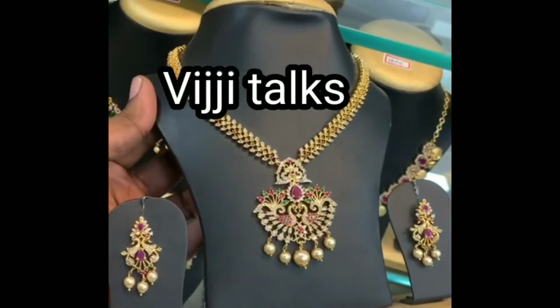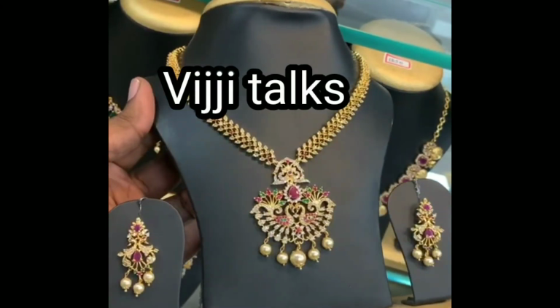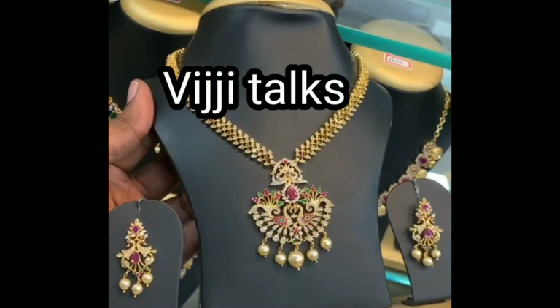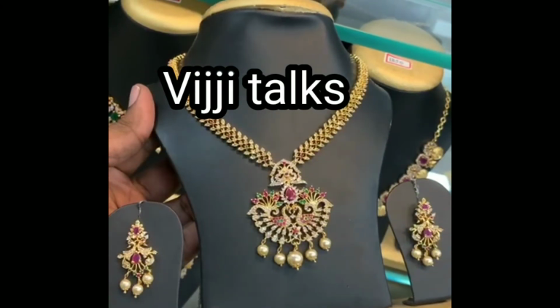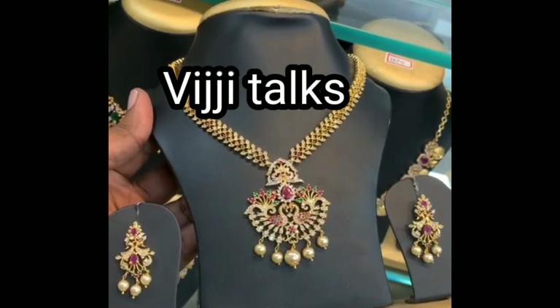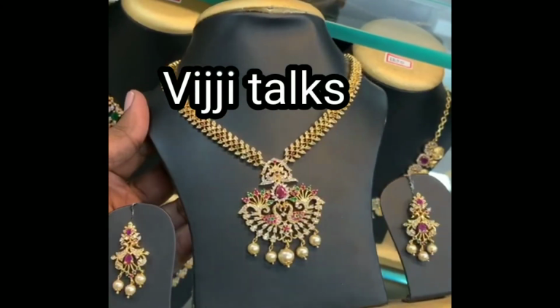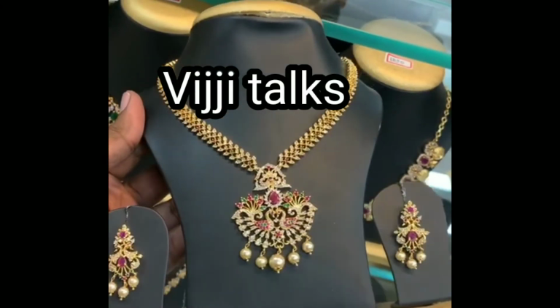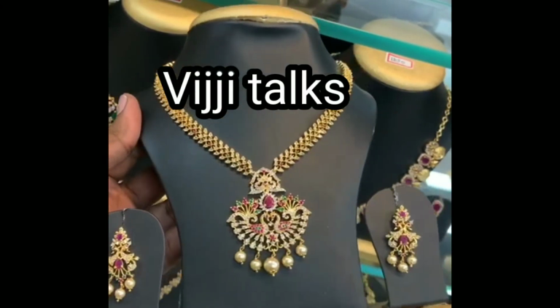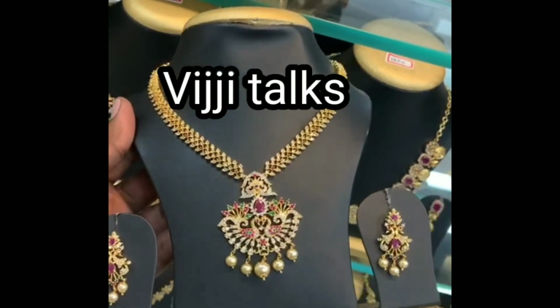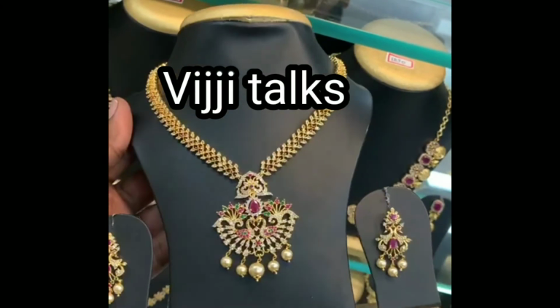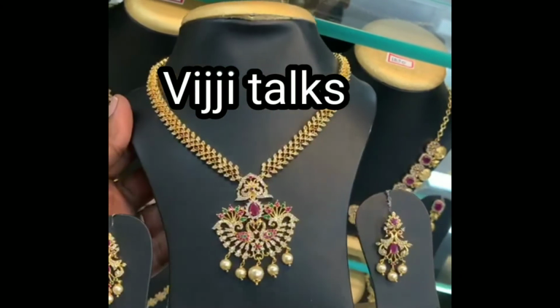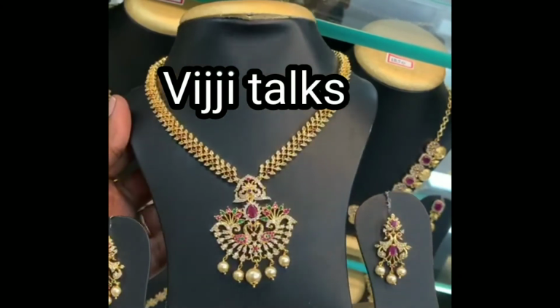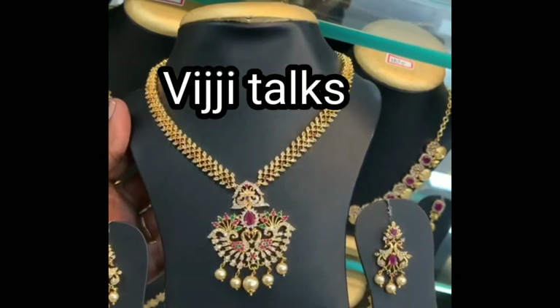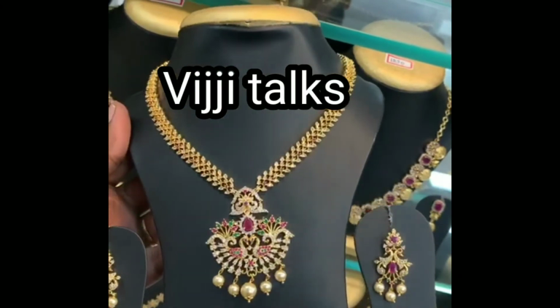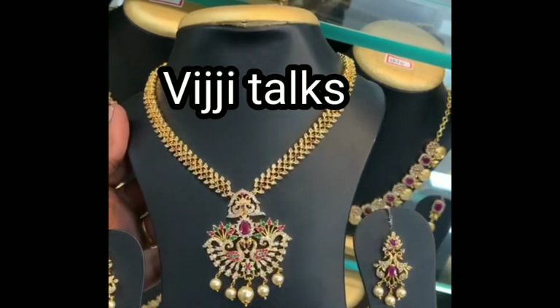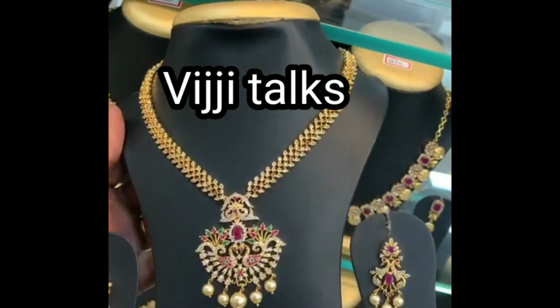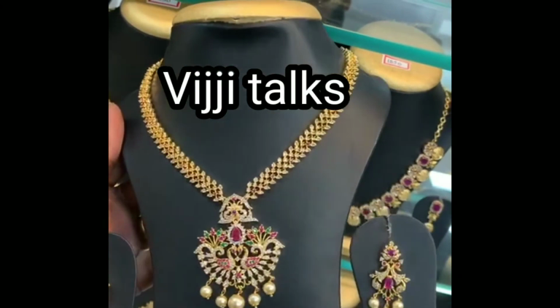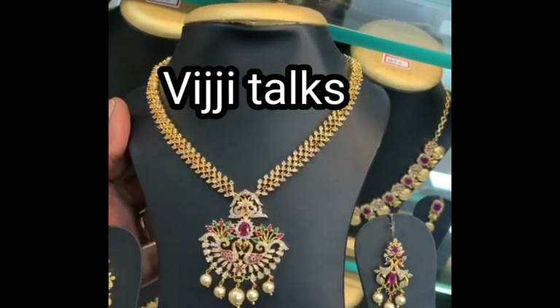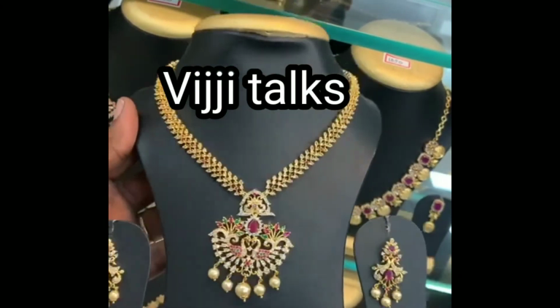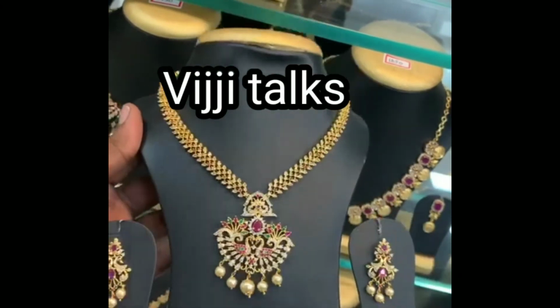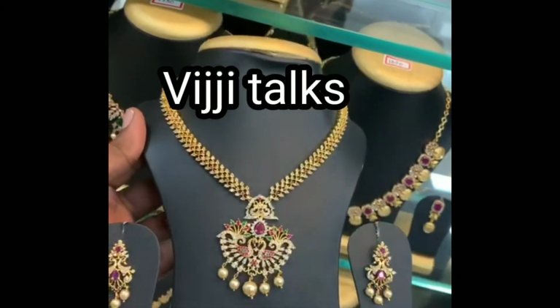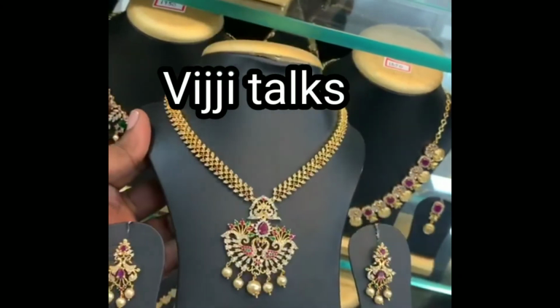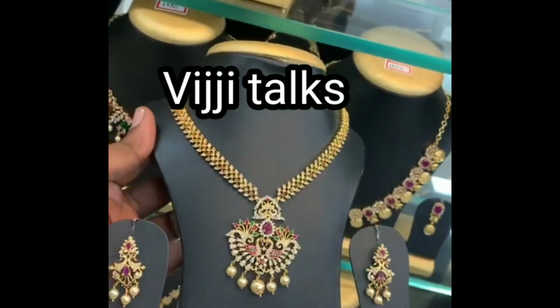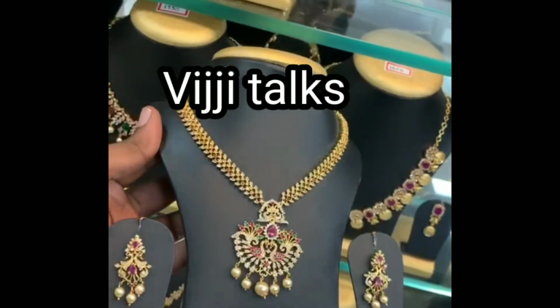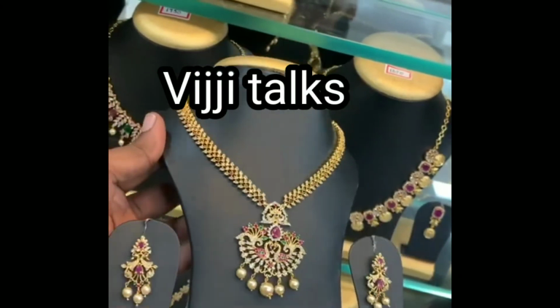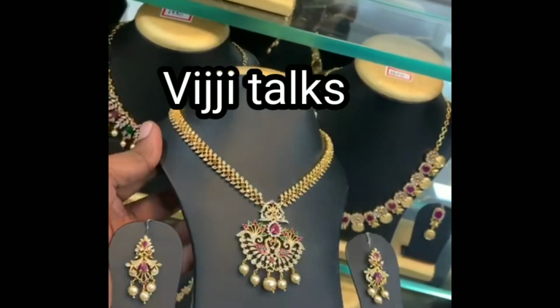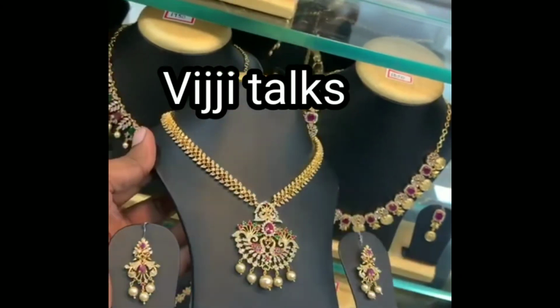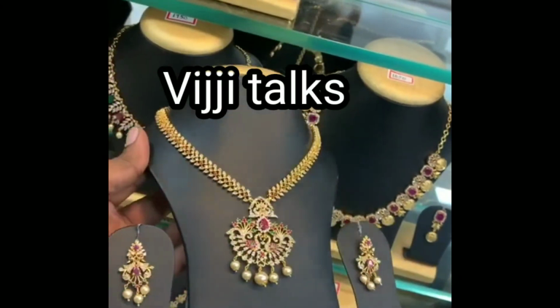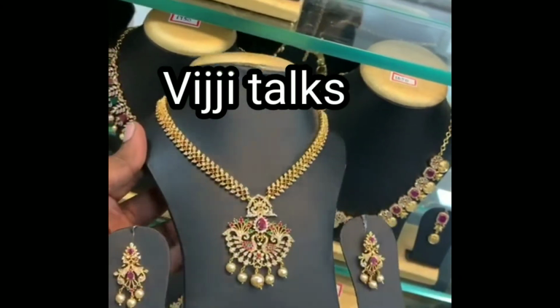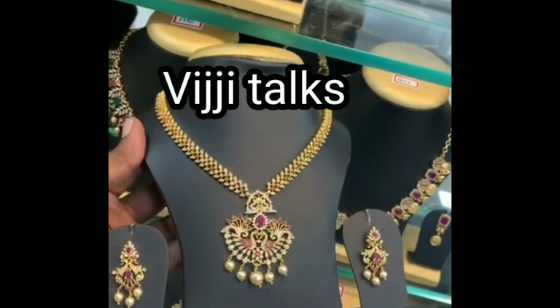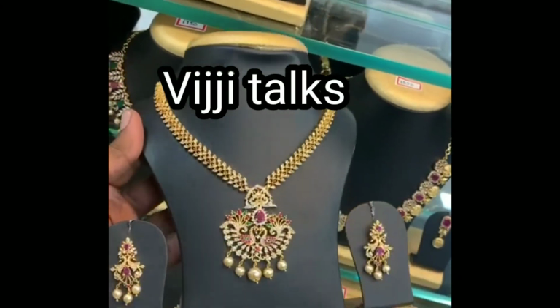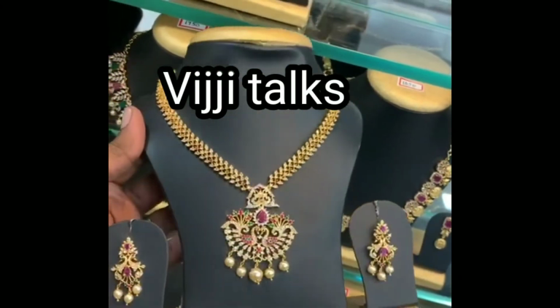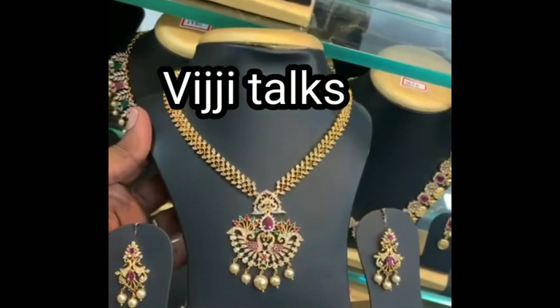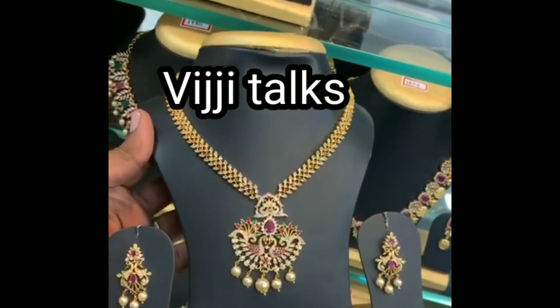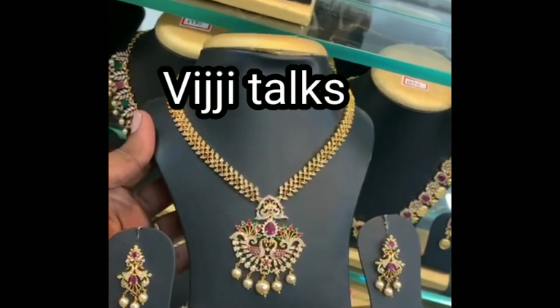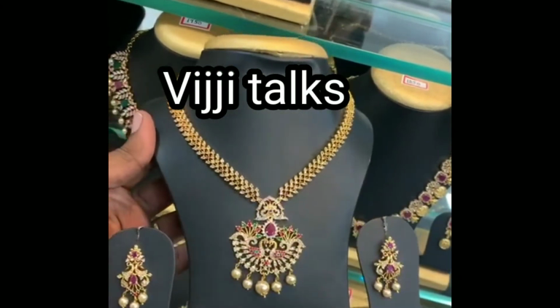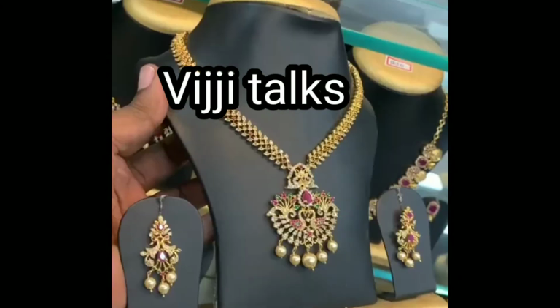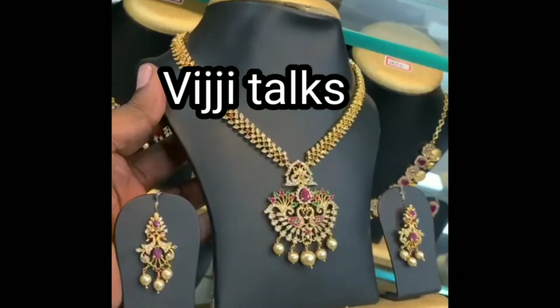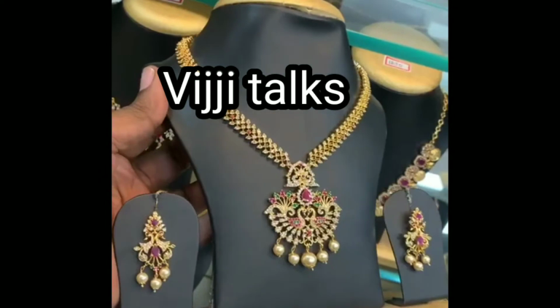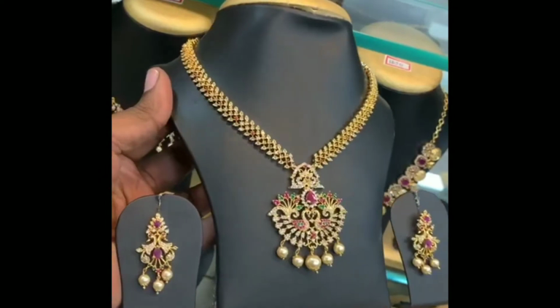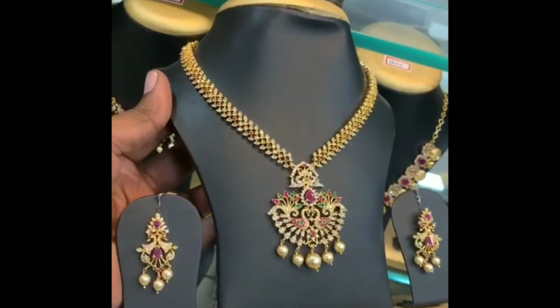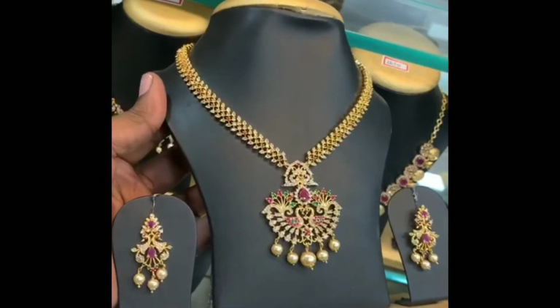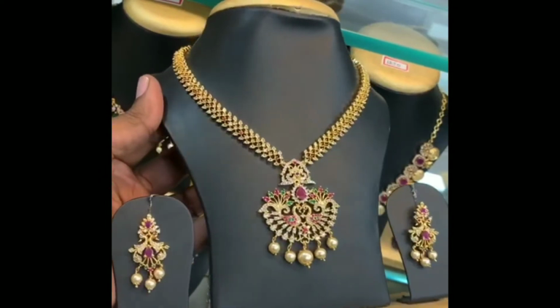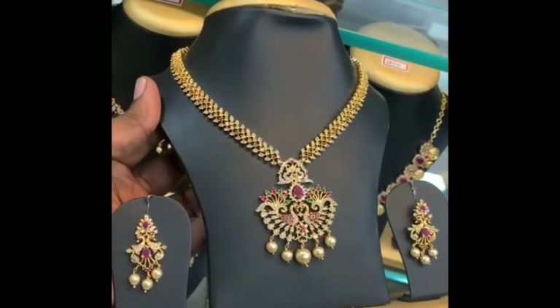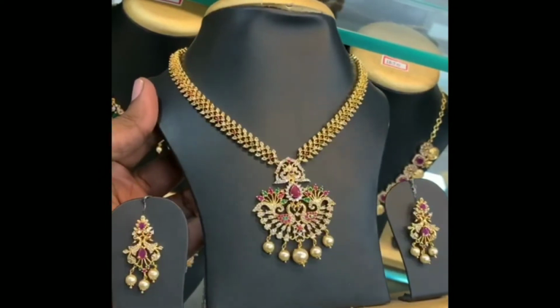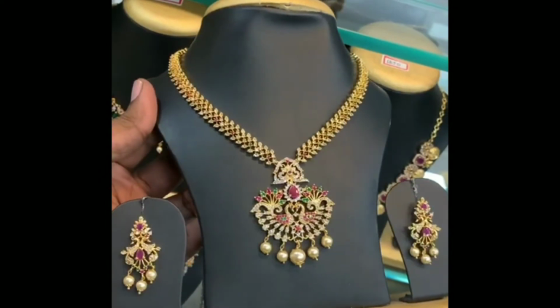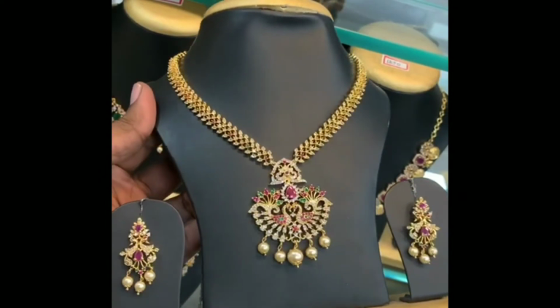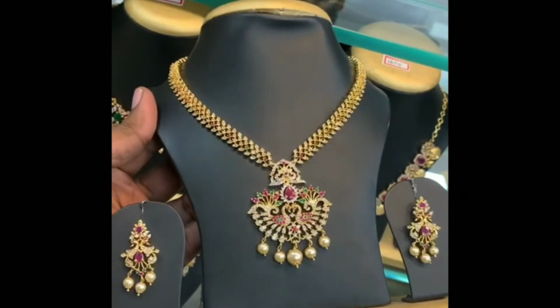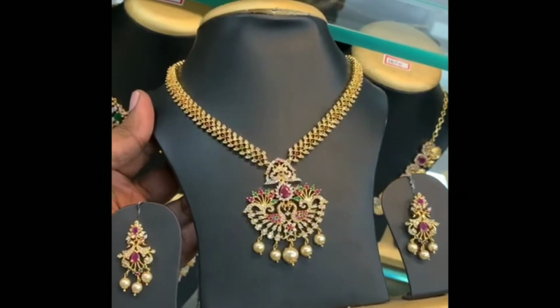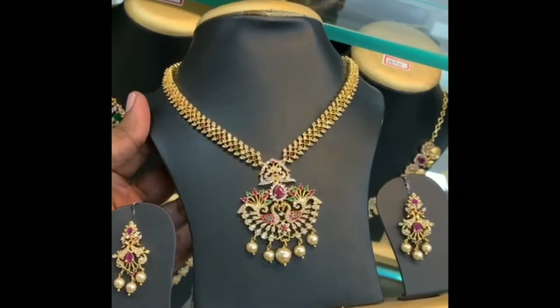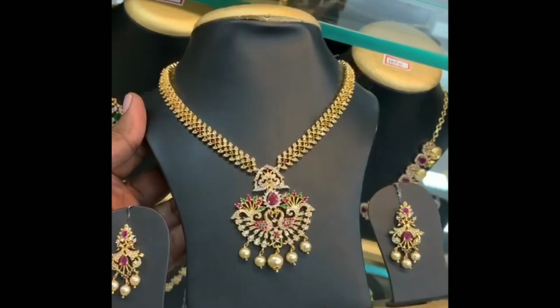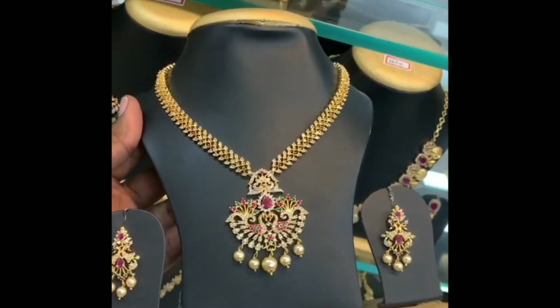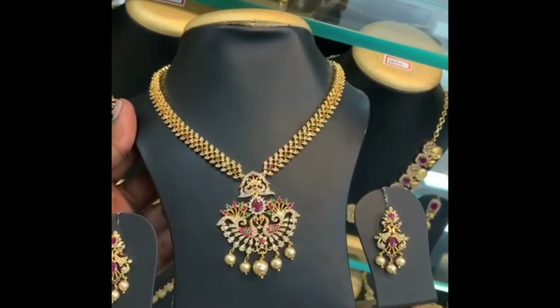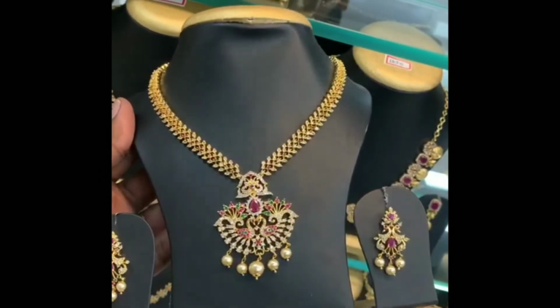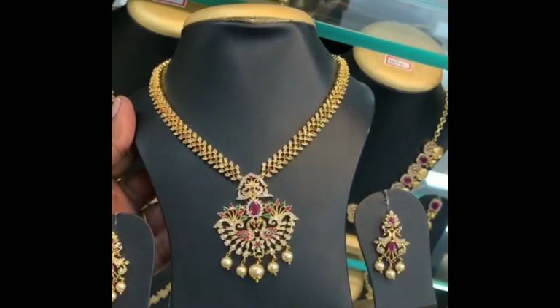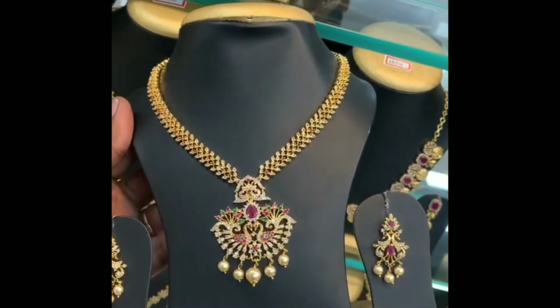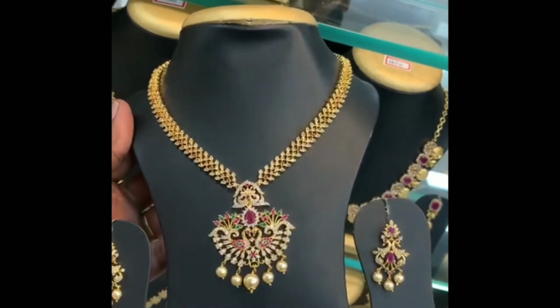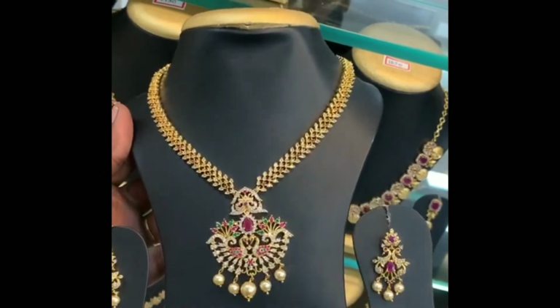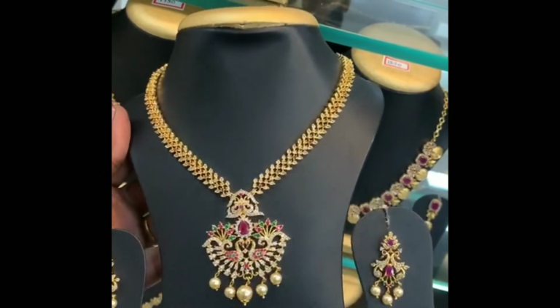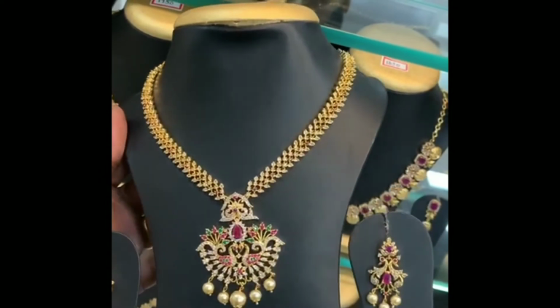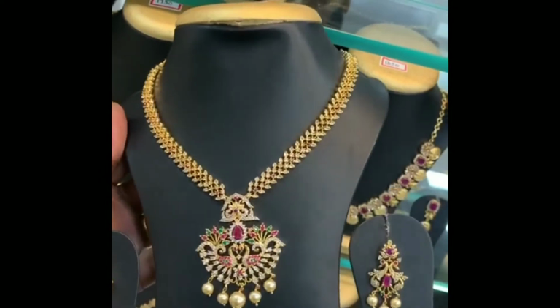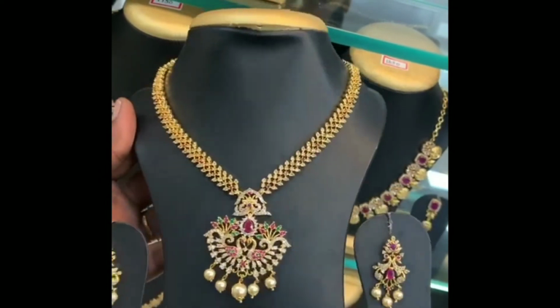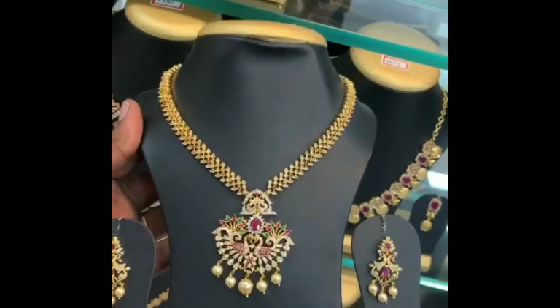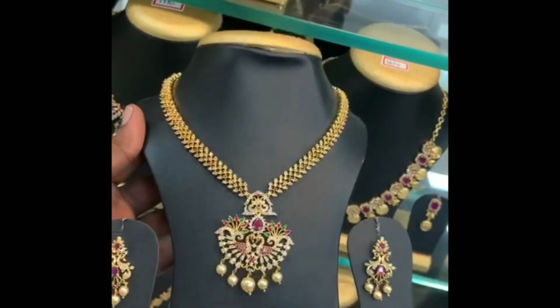Hi friends, welcome to my channel Viji Talks, I am Viji Elakshmadi. I am going to show you a 1g gold jewelry.